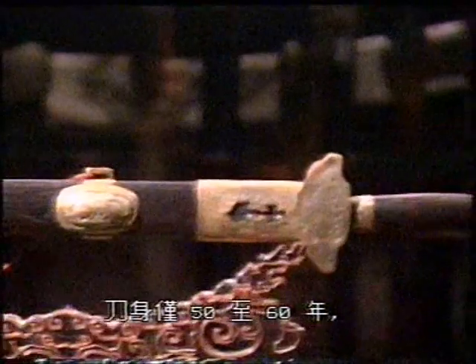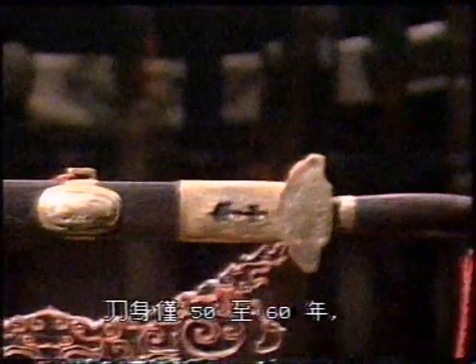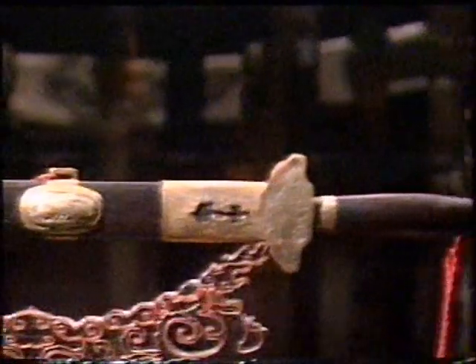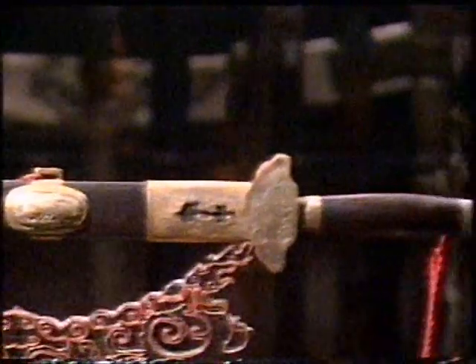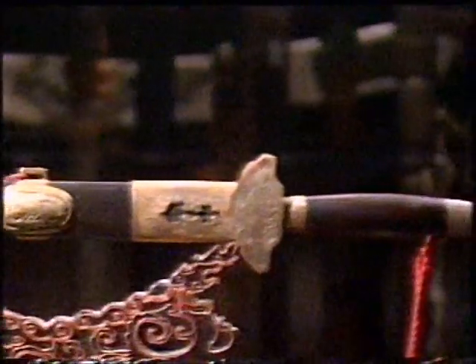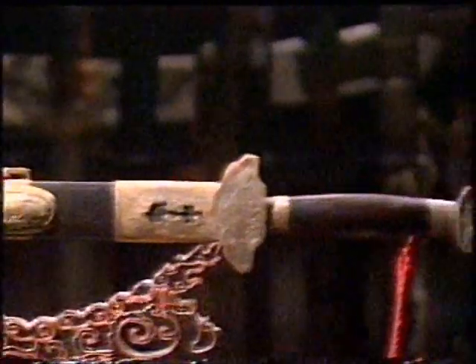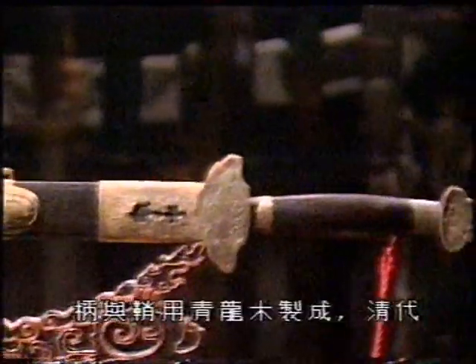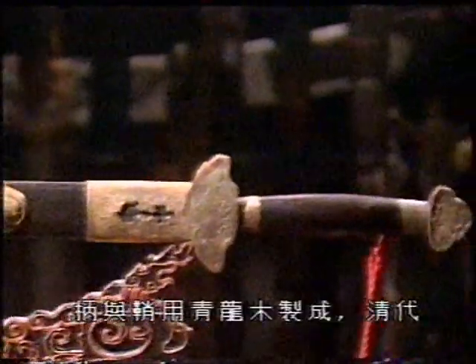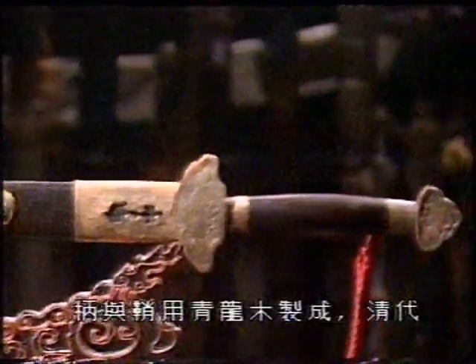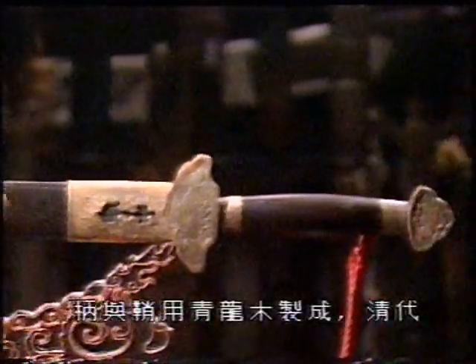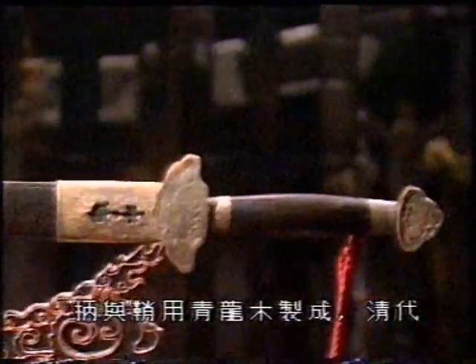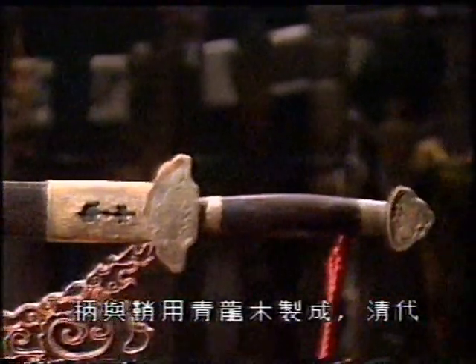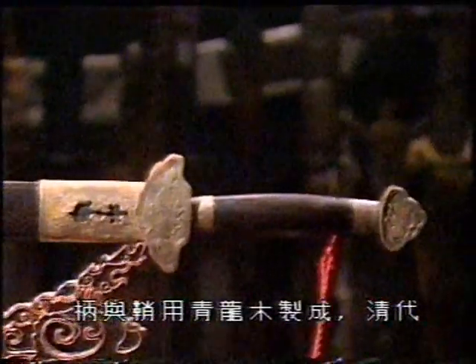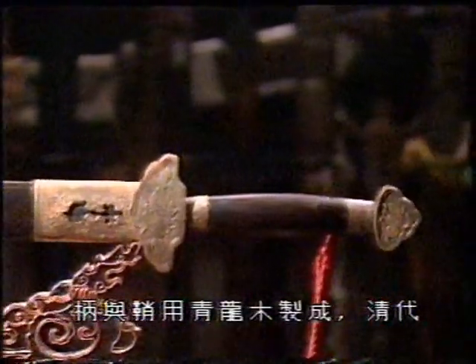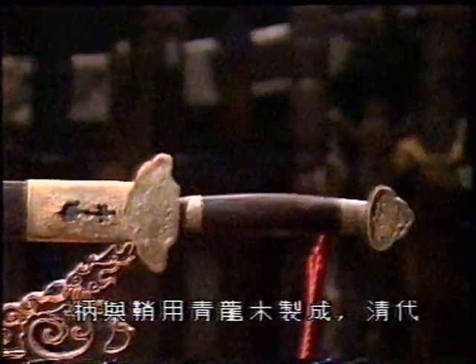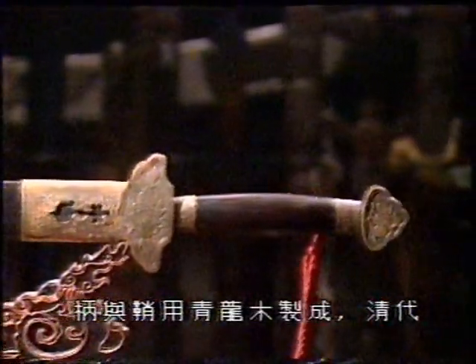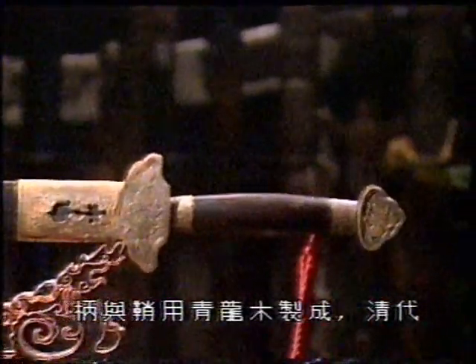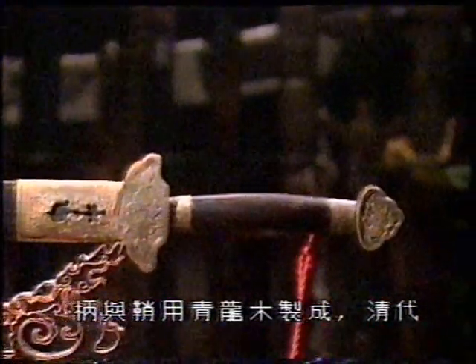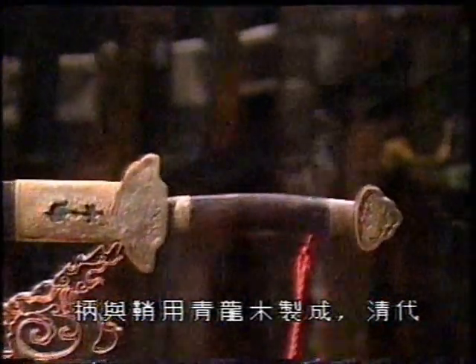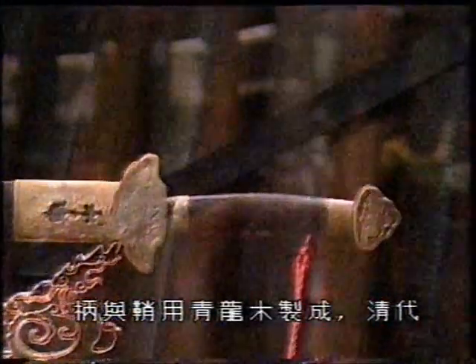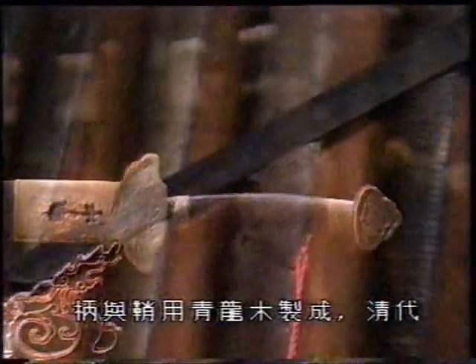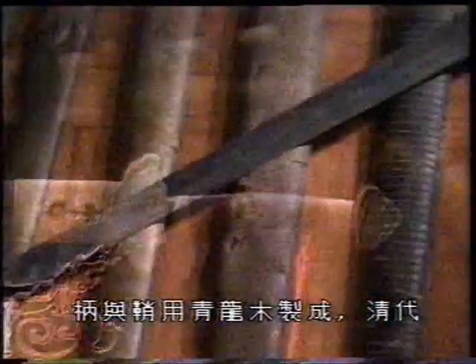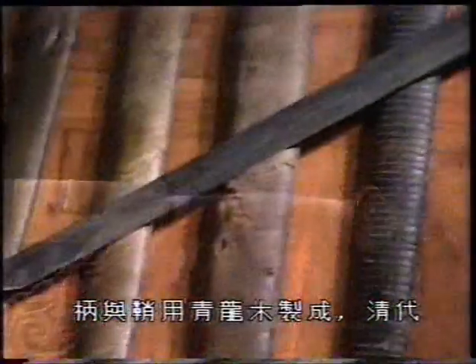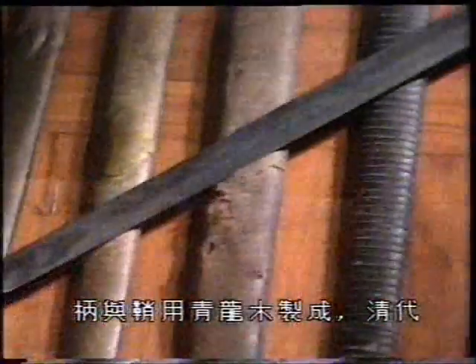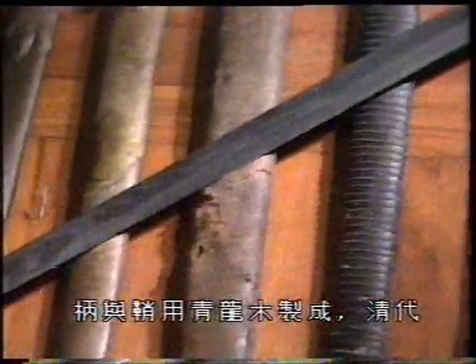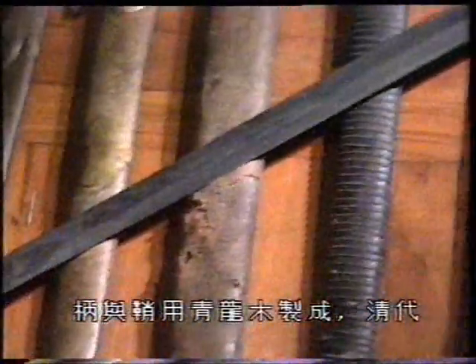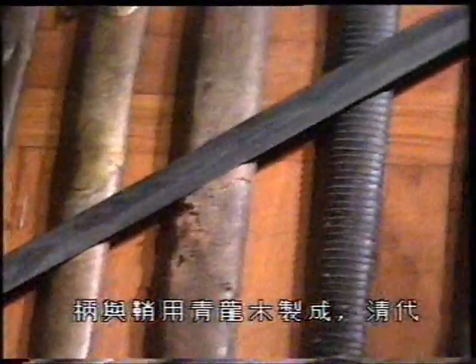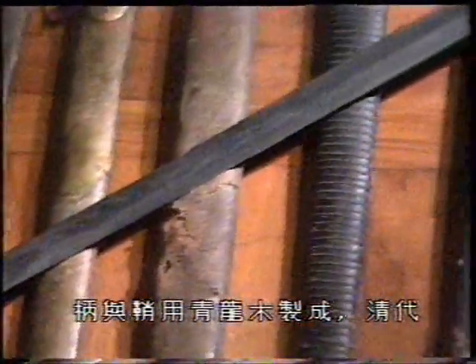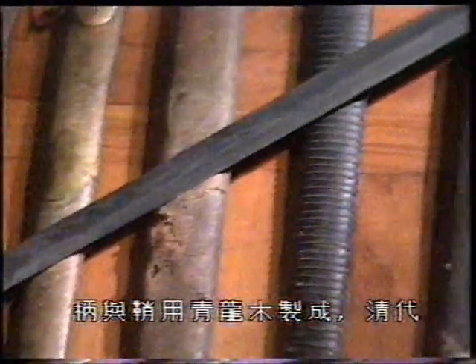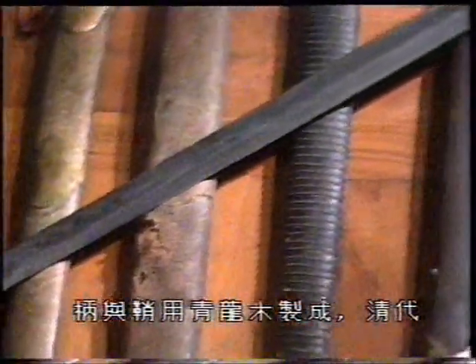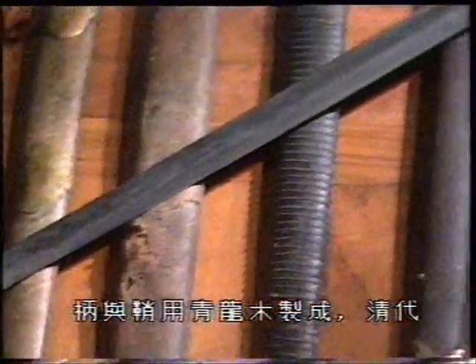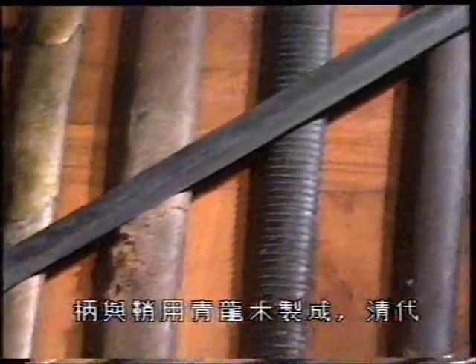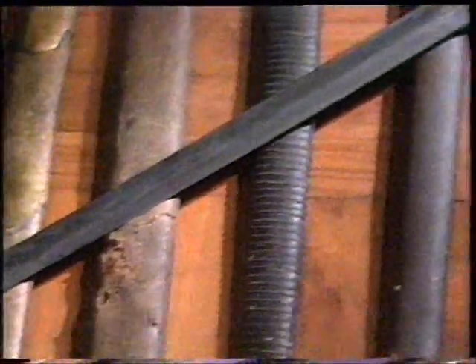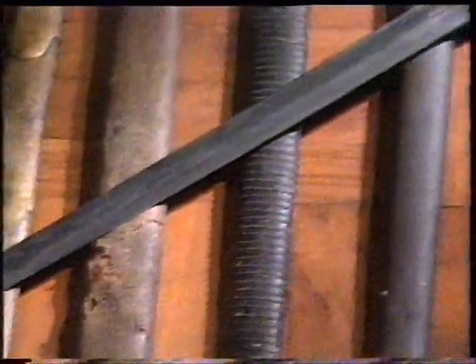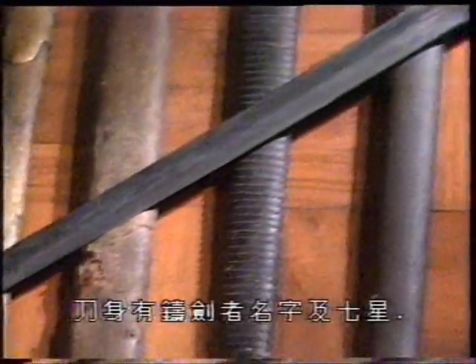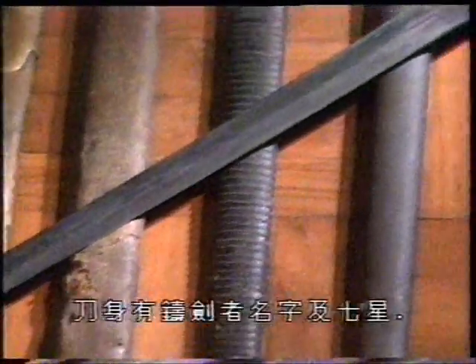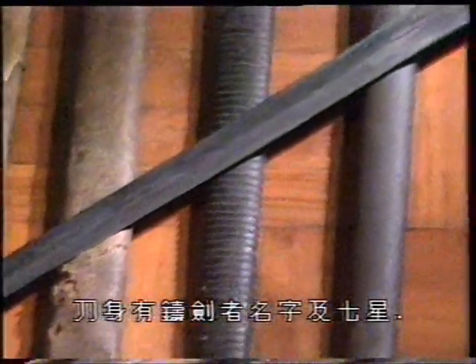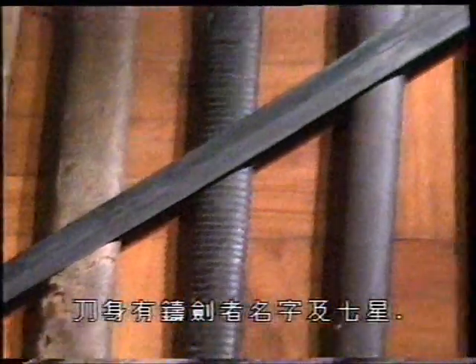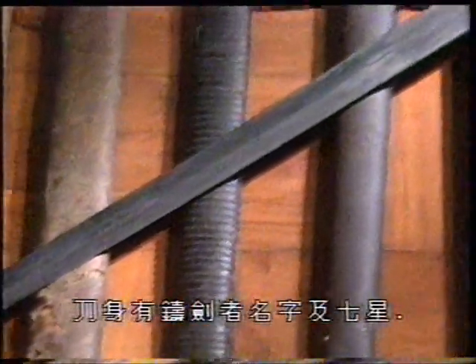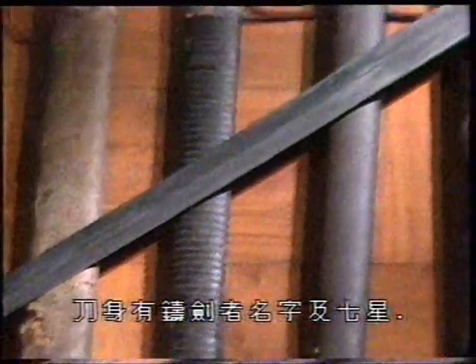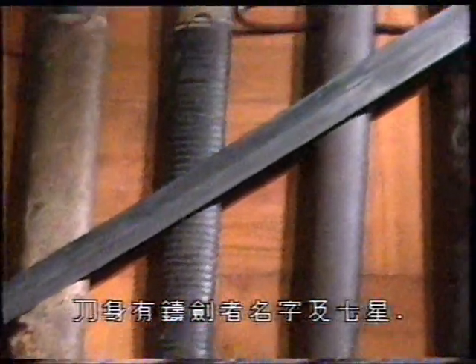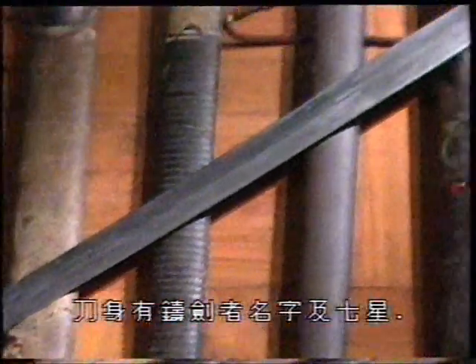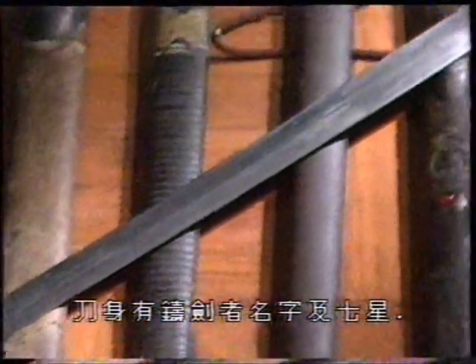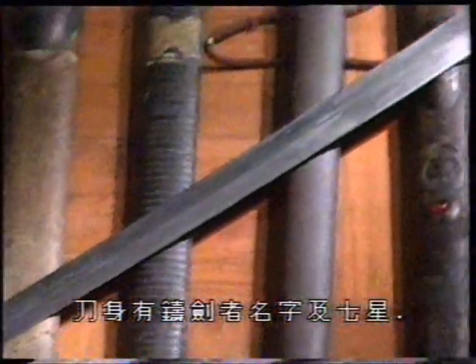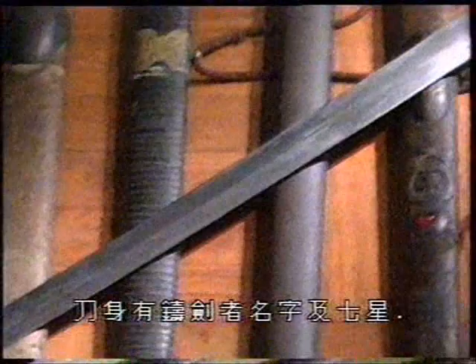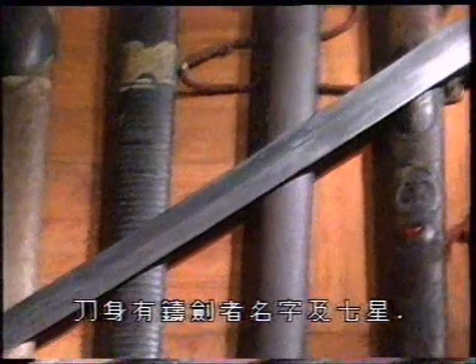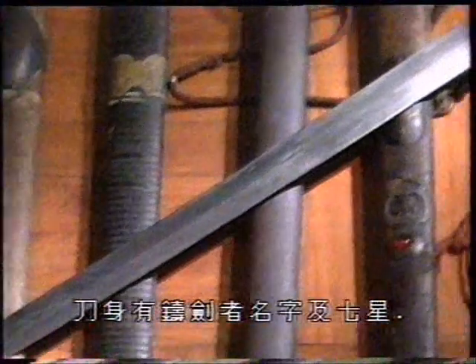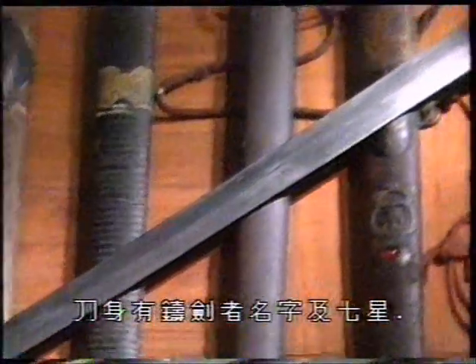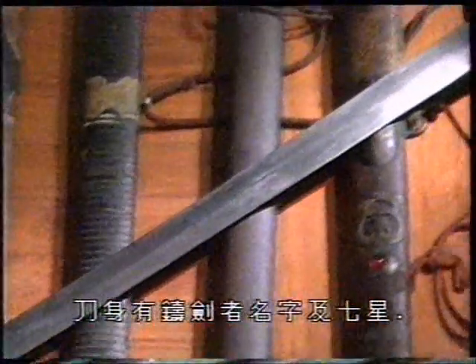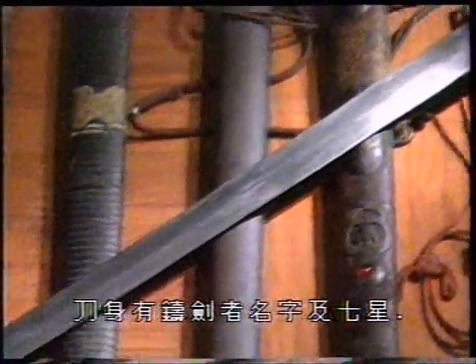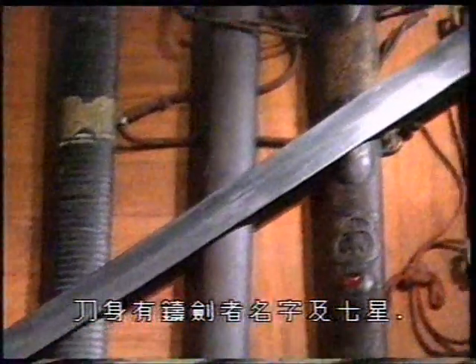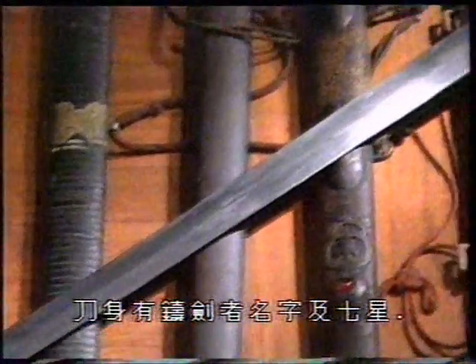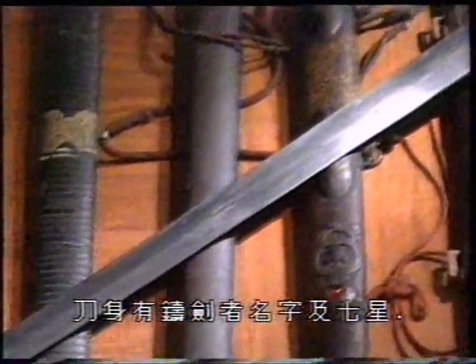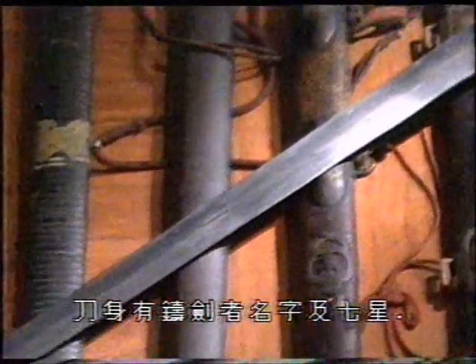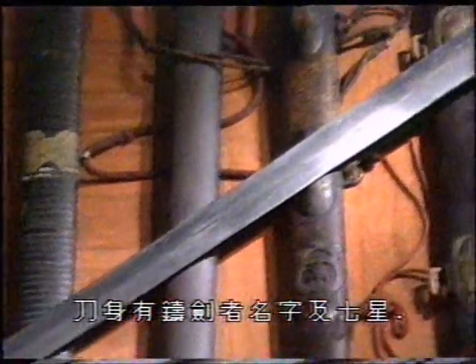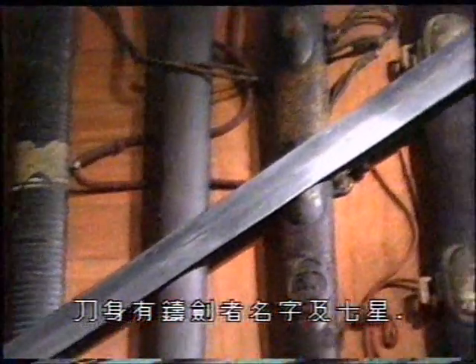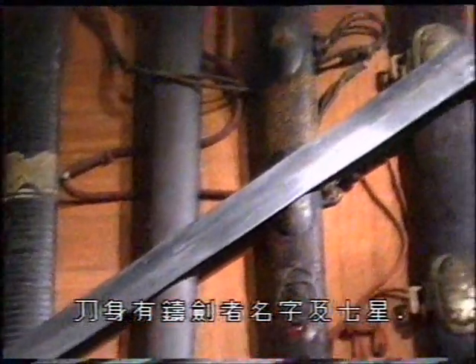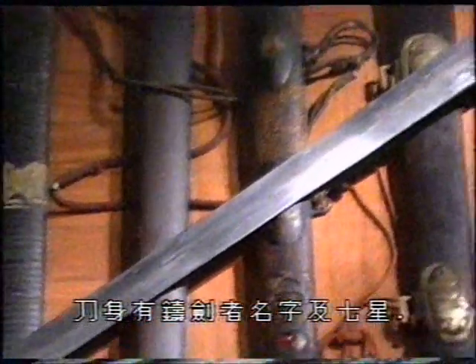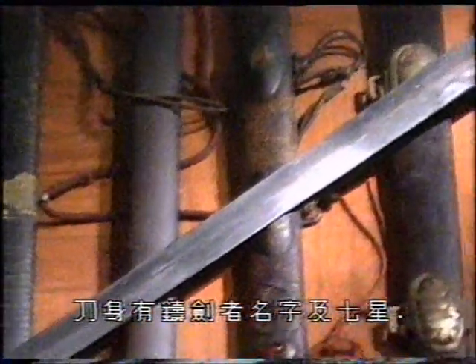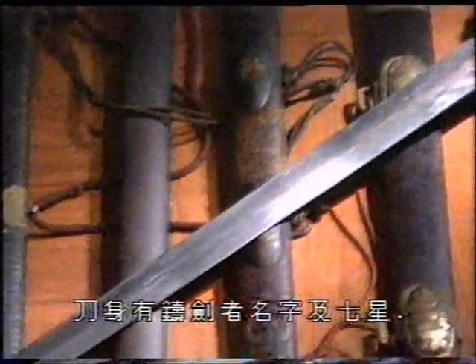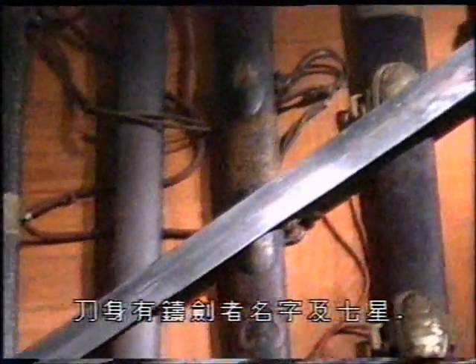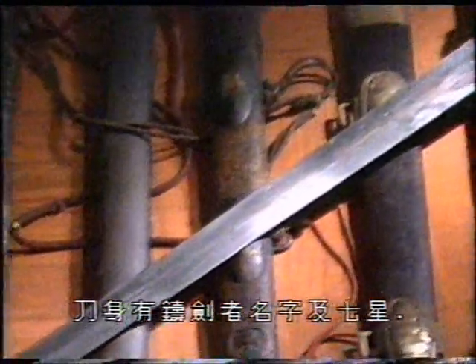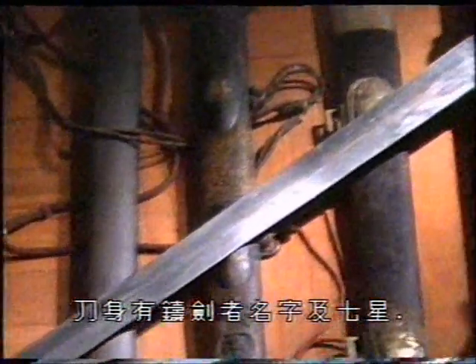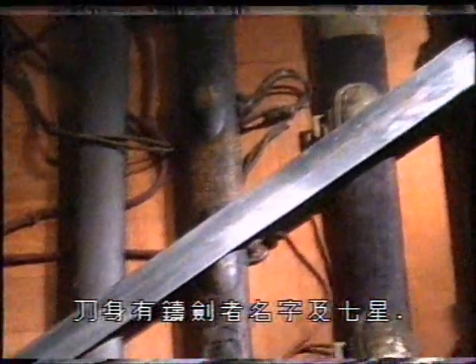The hilt and scabbard are made of rosewood, dating back to the Qing Dynasty. The name and symbol of the maker, as well as seven stars, can also be seen on the blade.